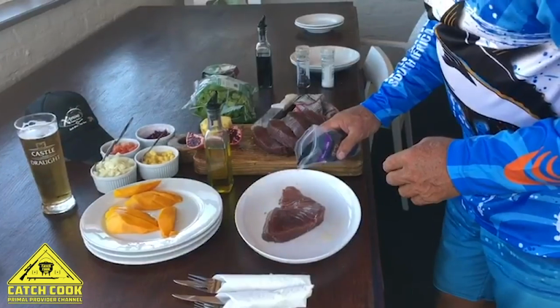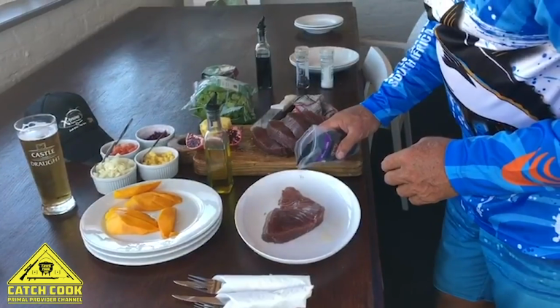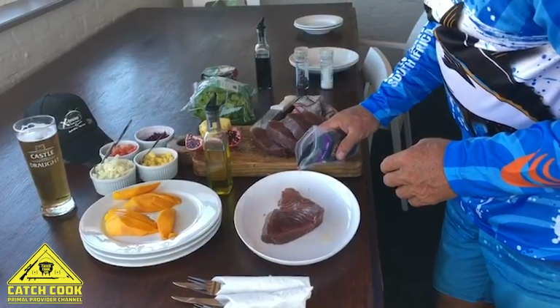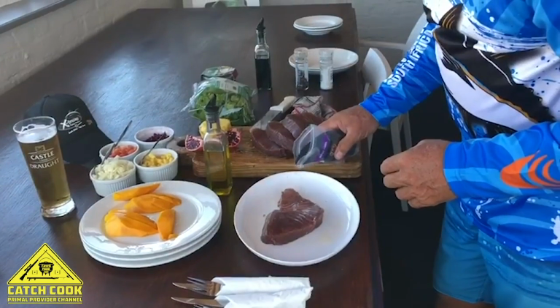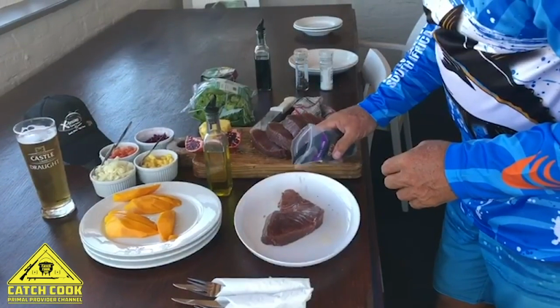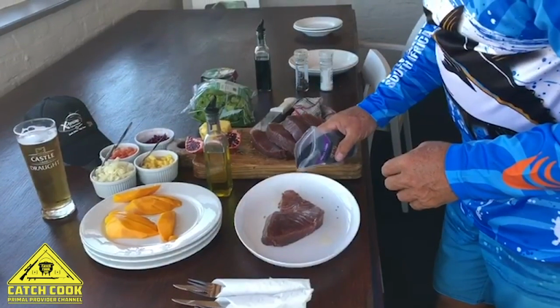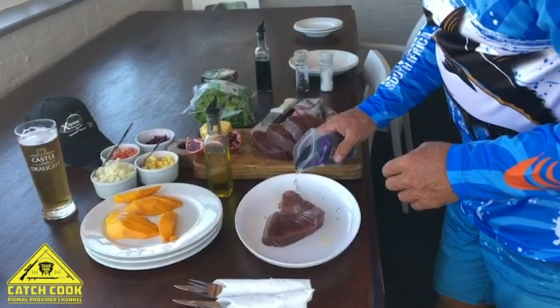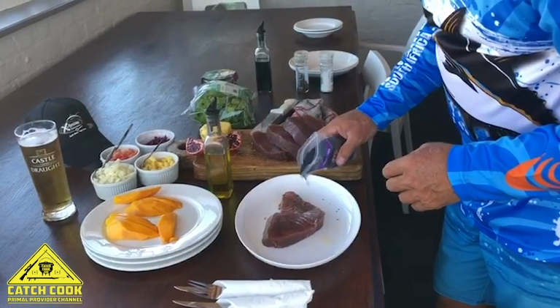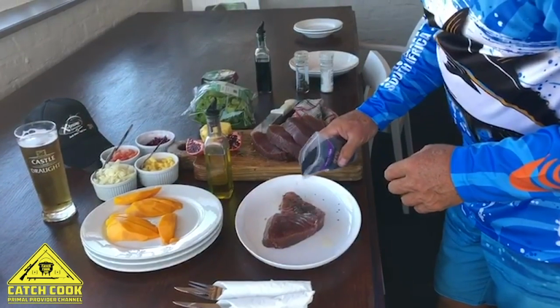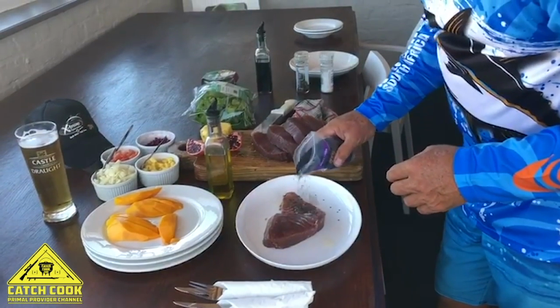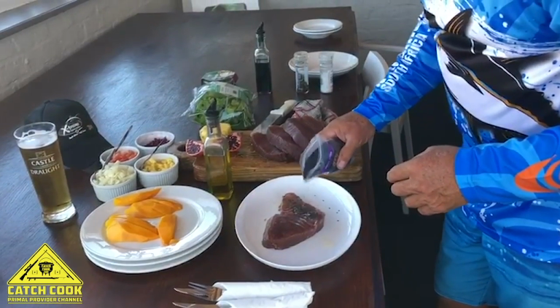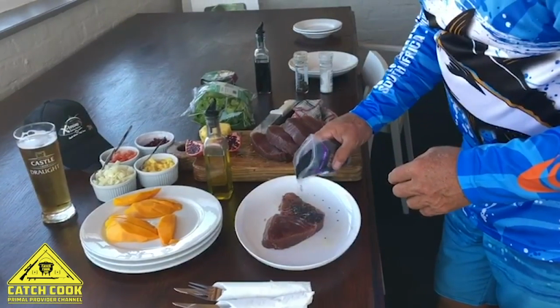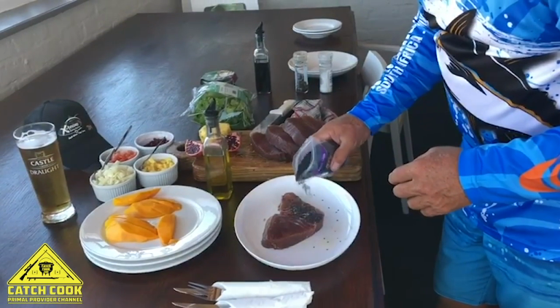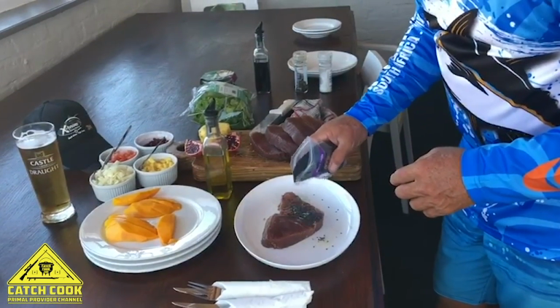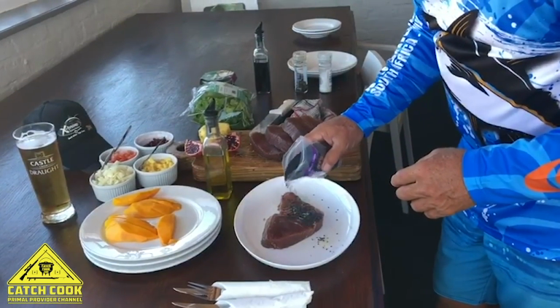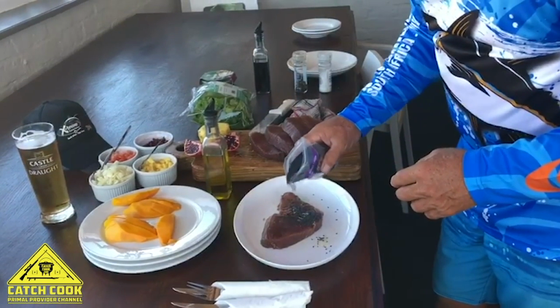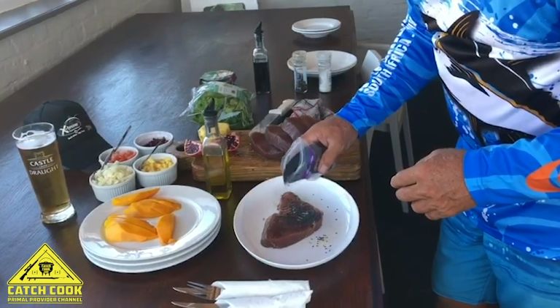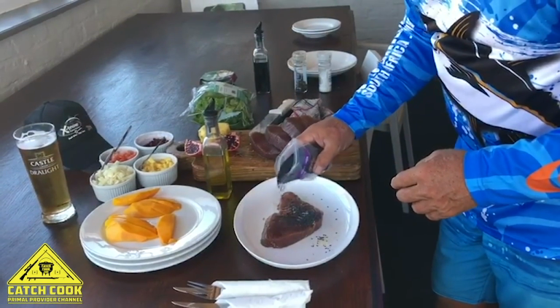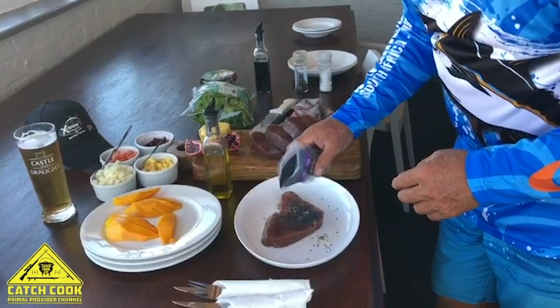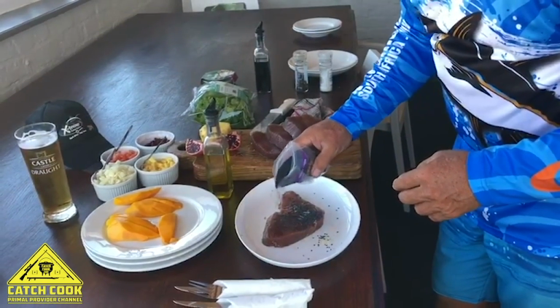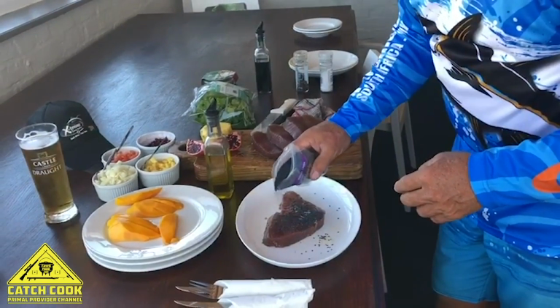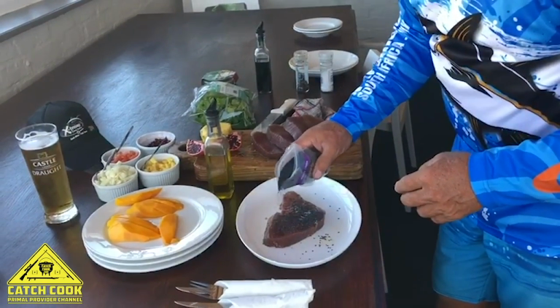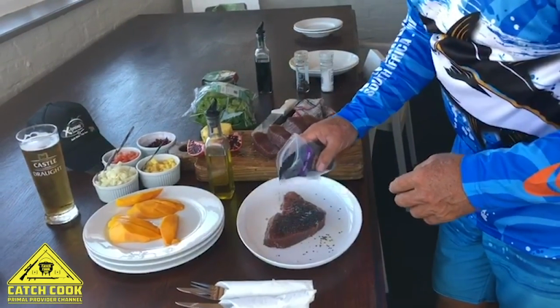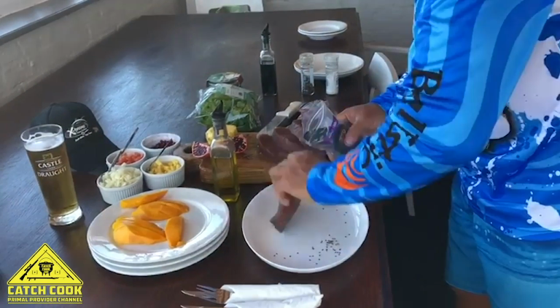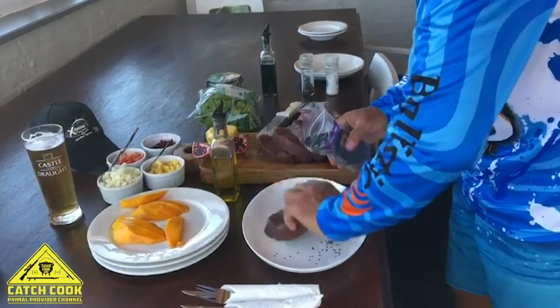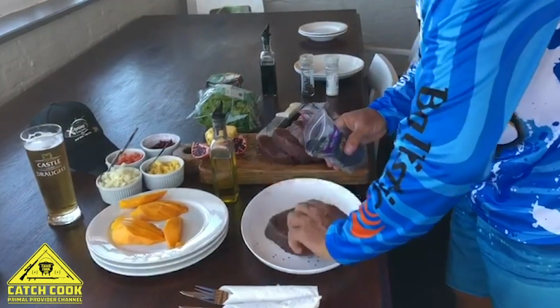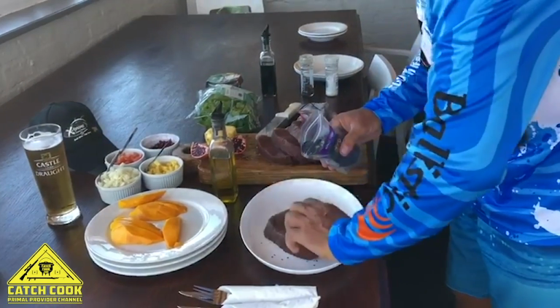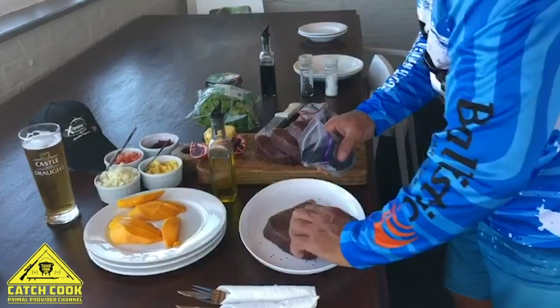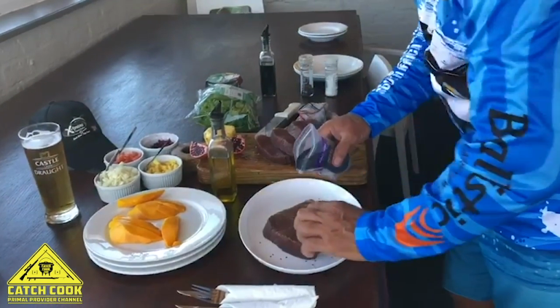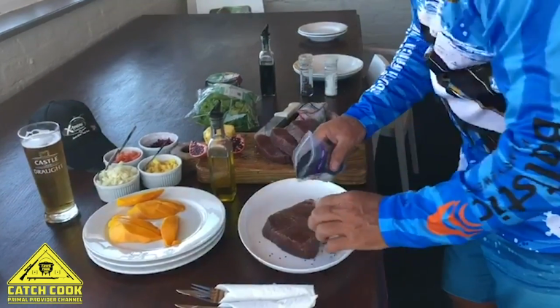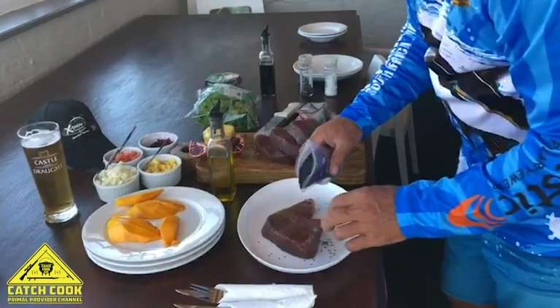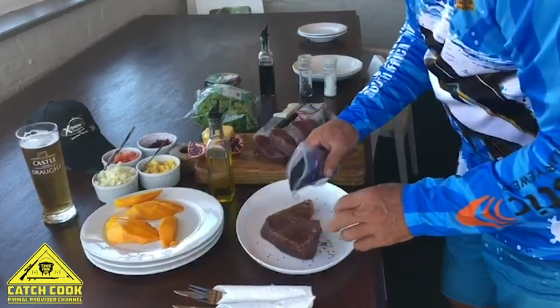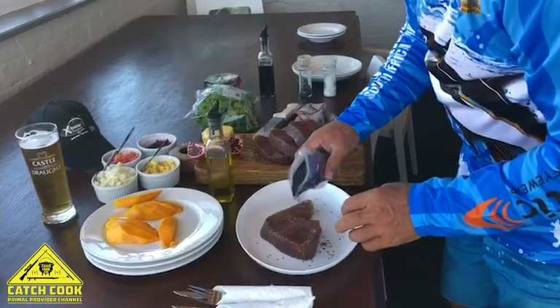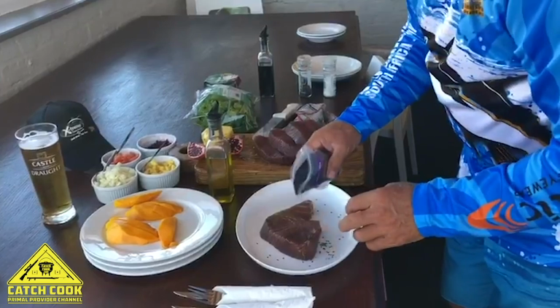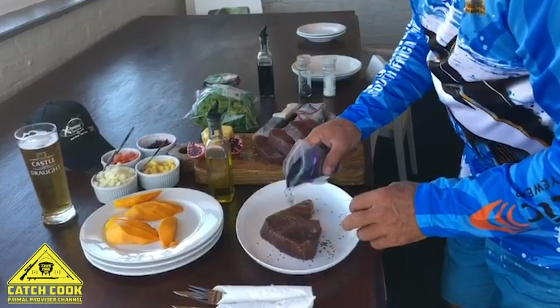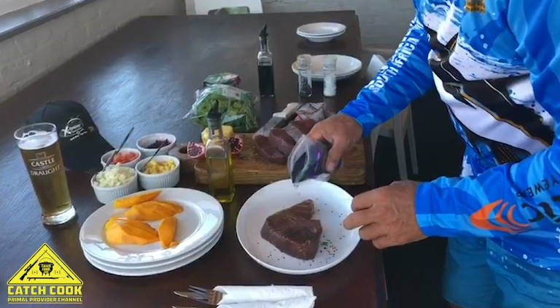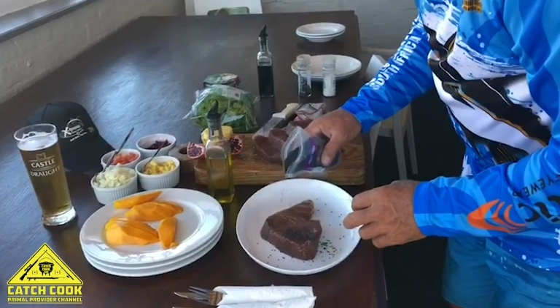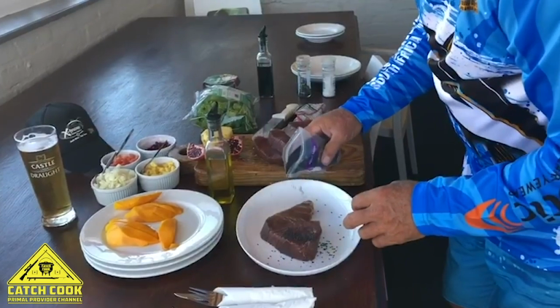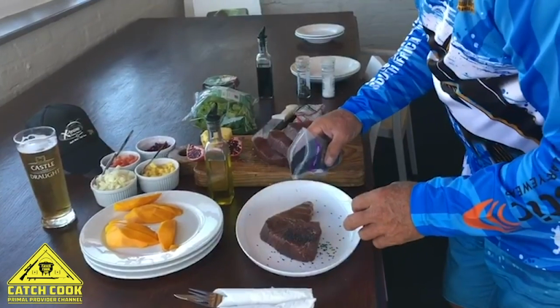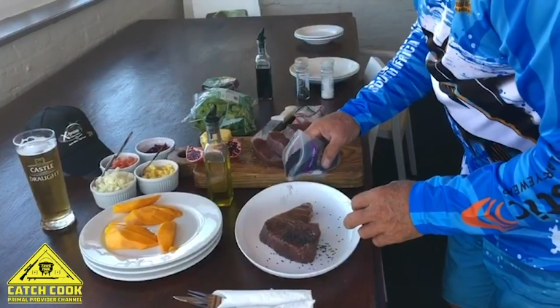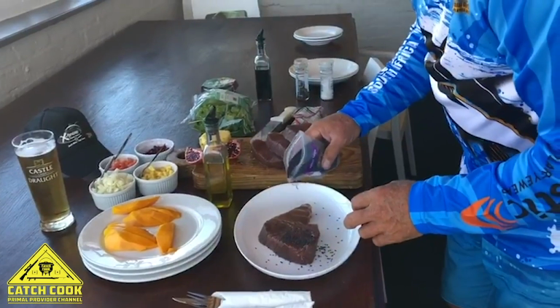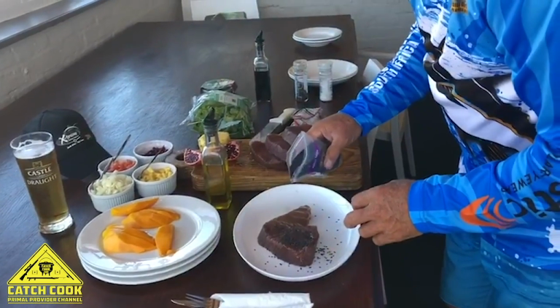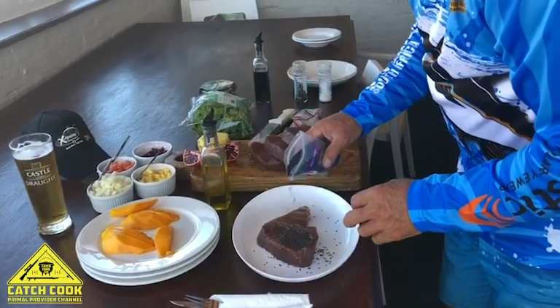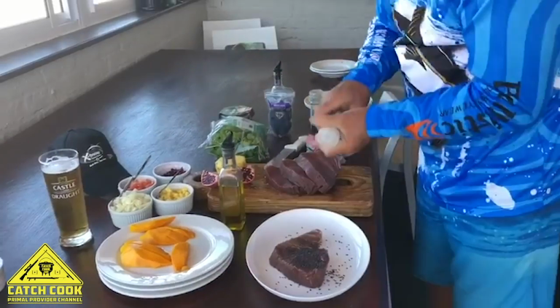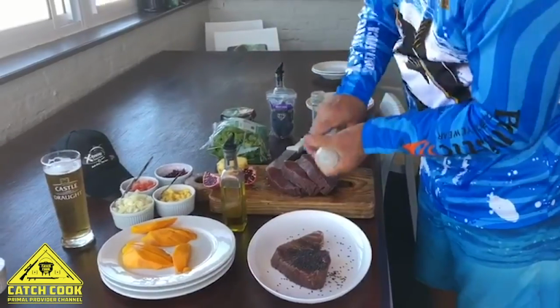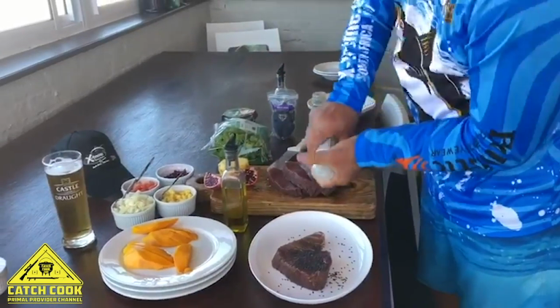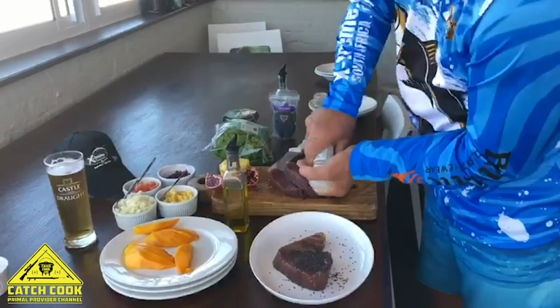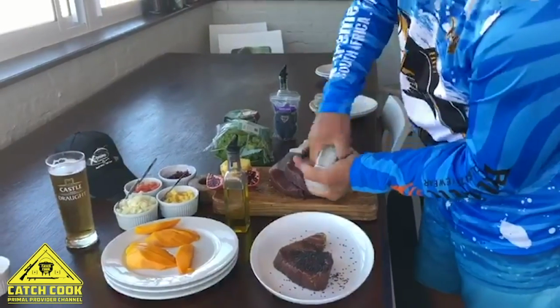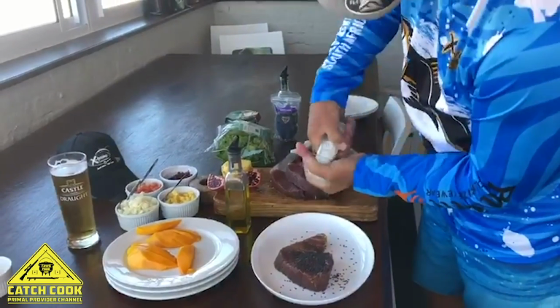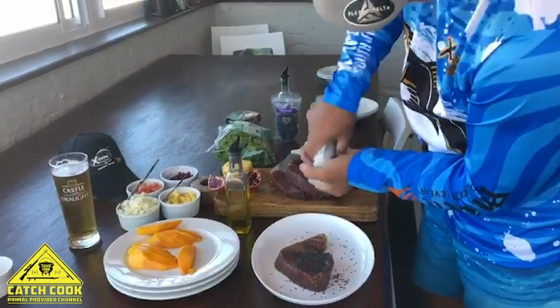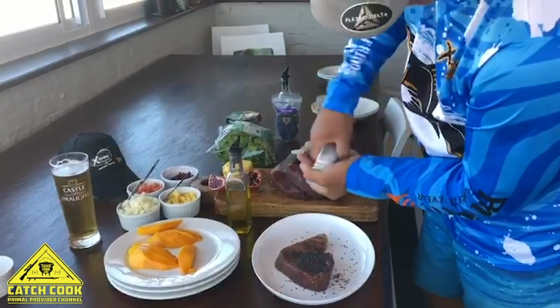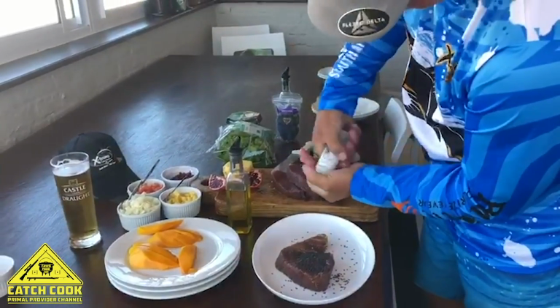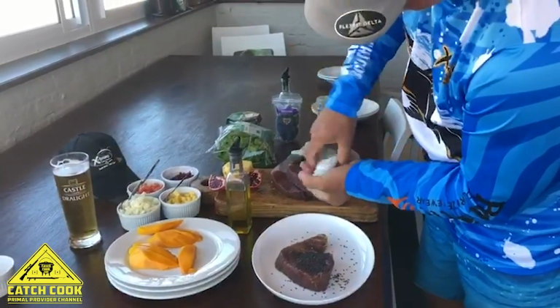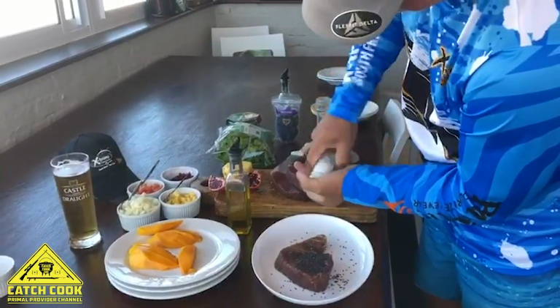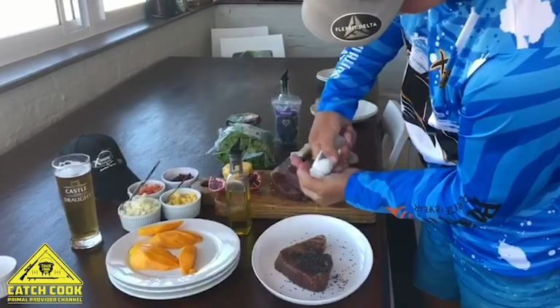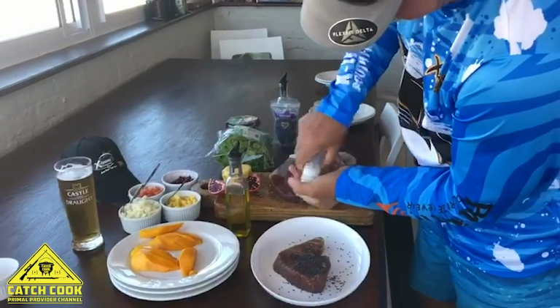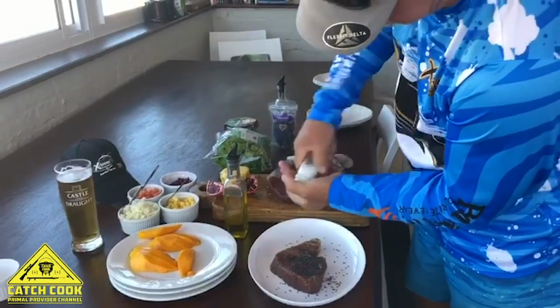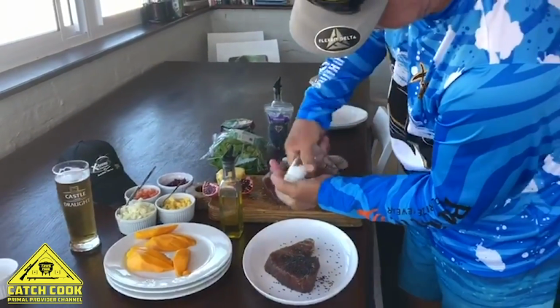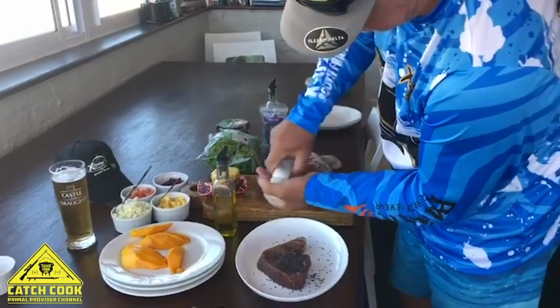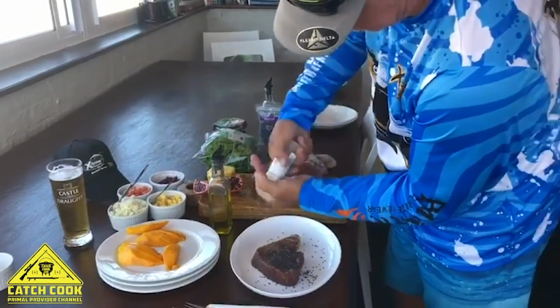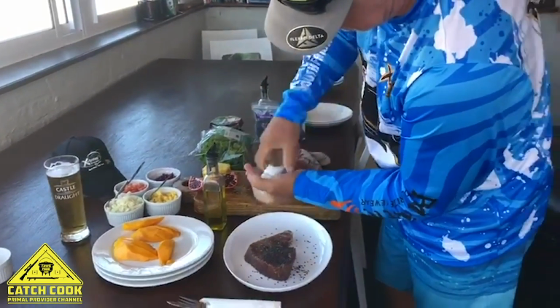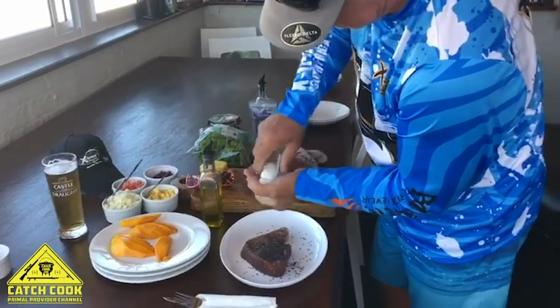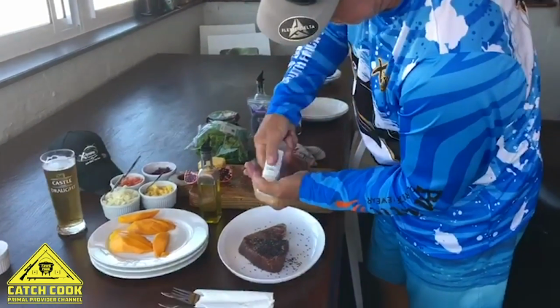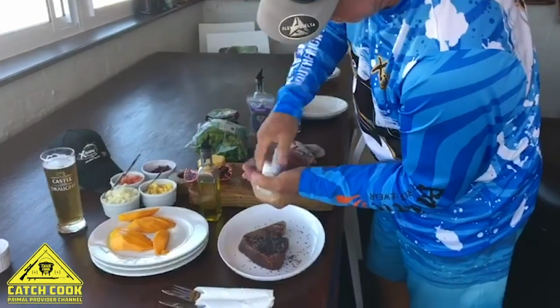Put a bit of sesame seeds on both sides, and then add a bit of salt and pepper to taste.